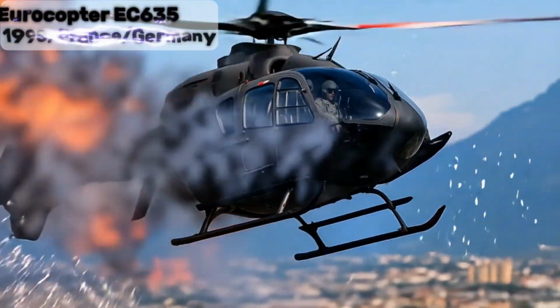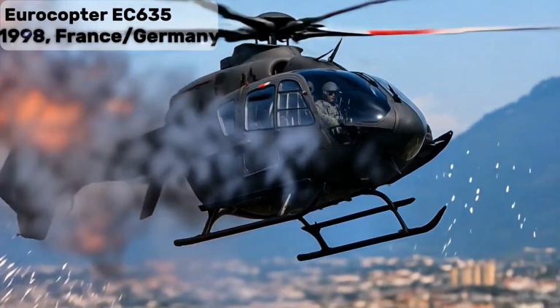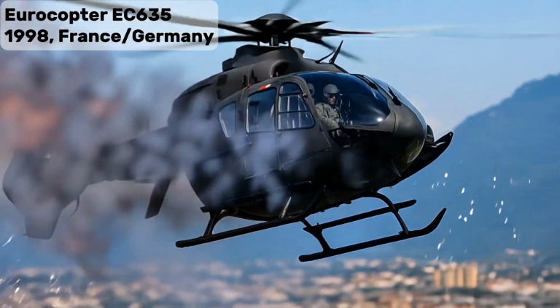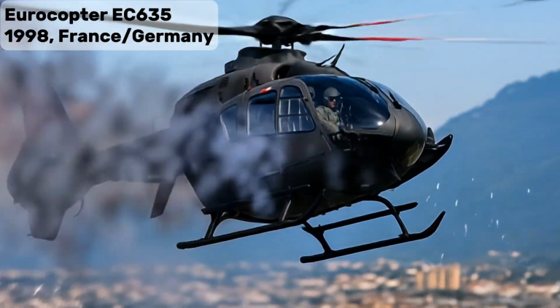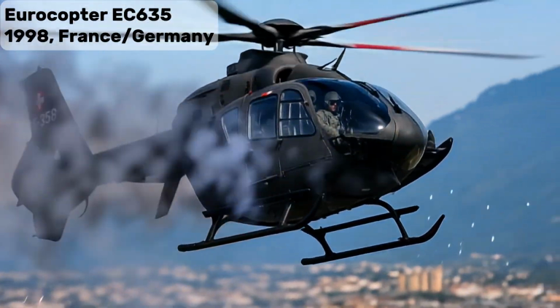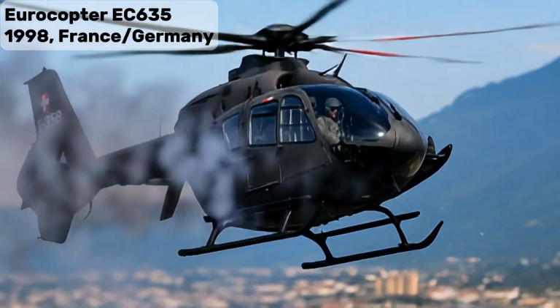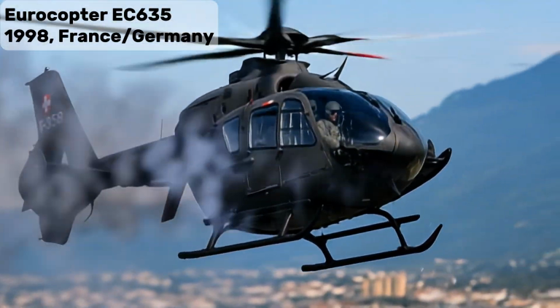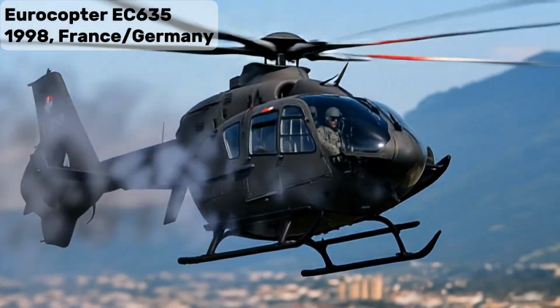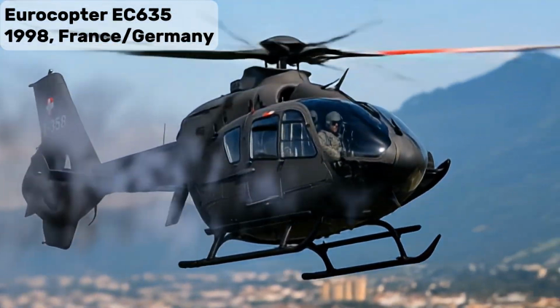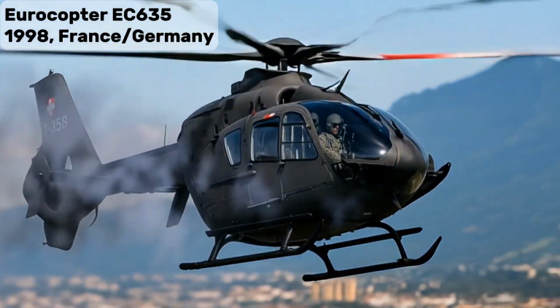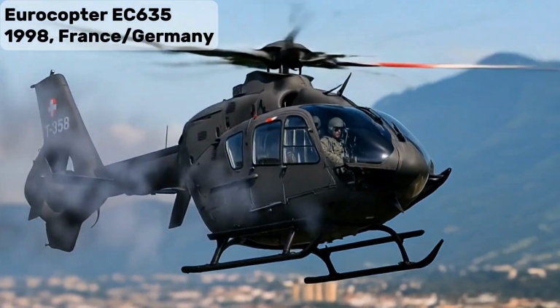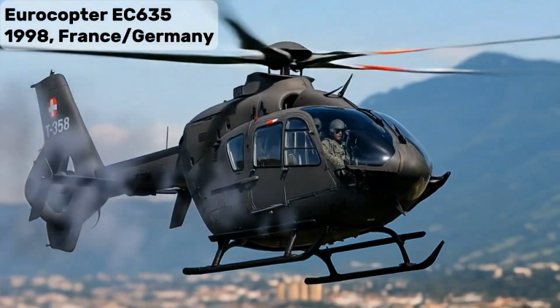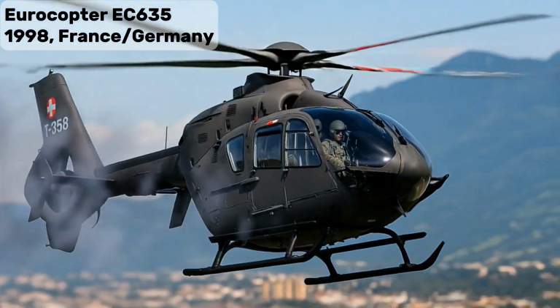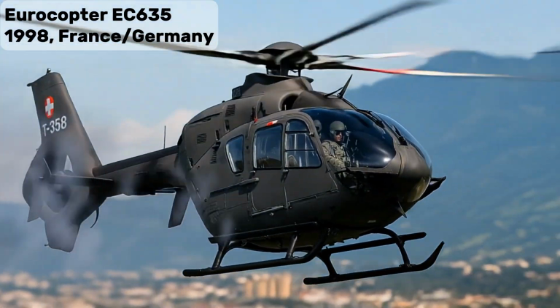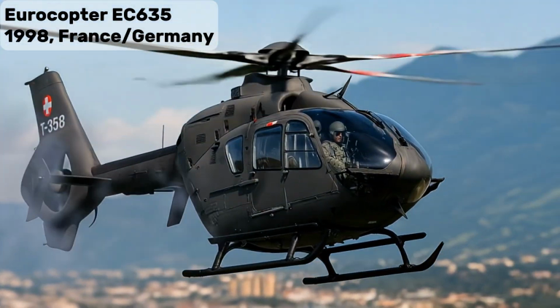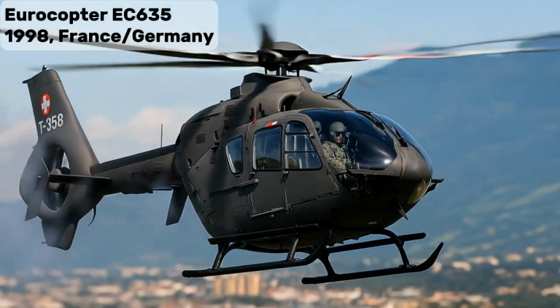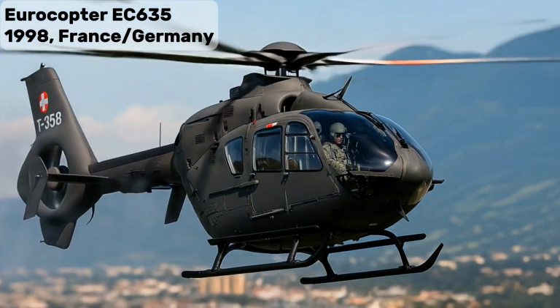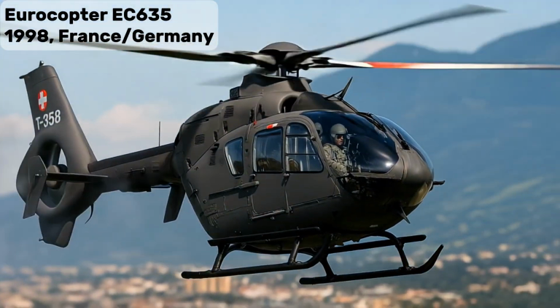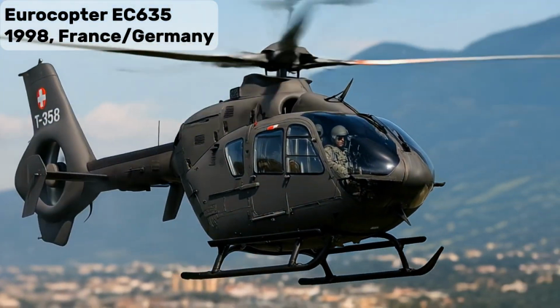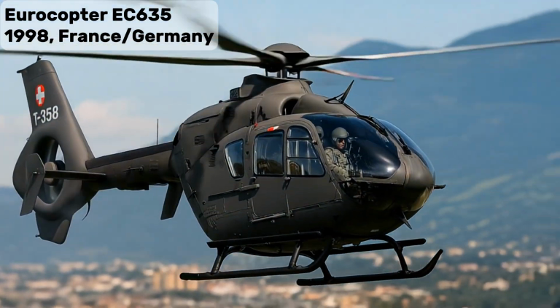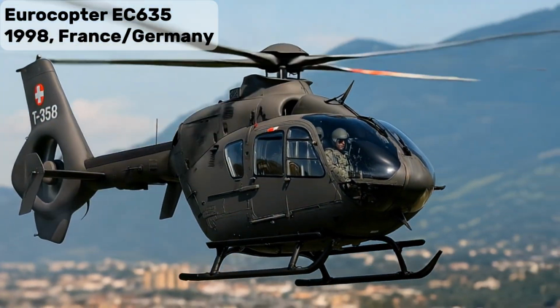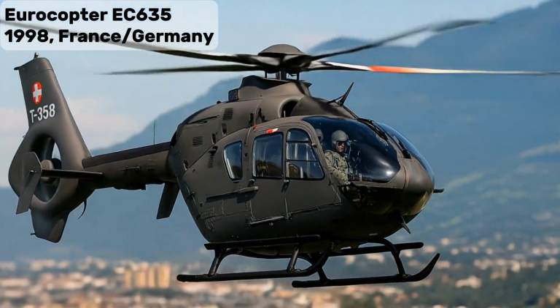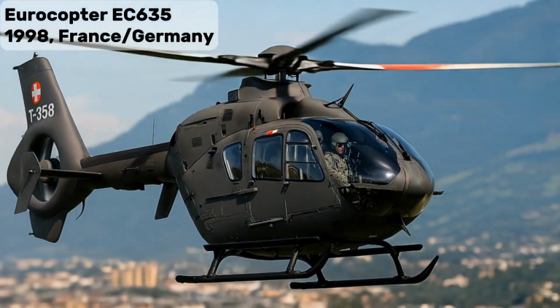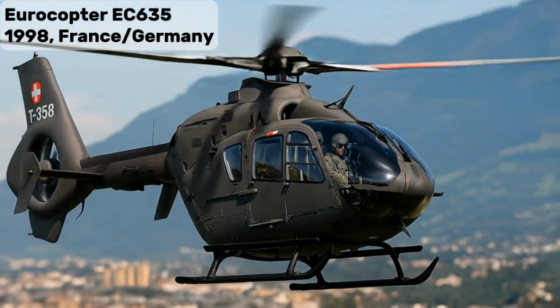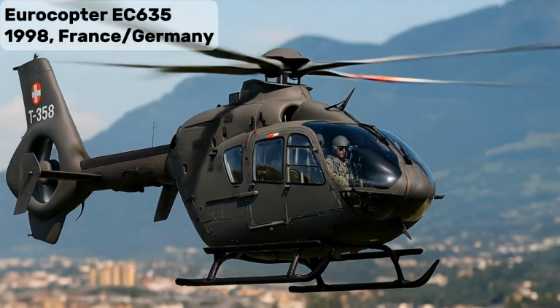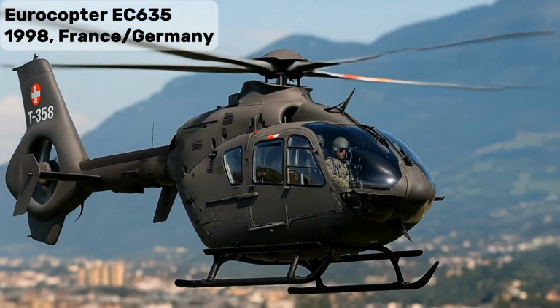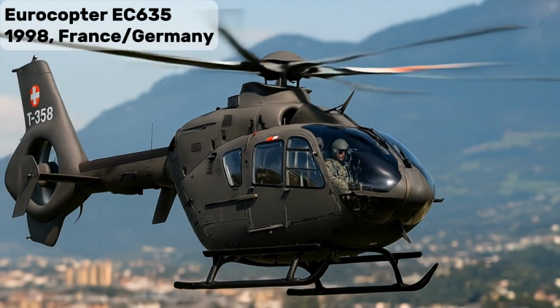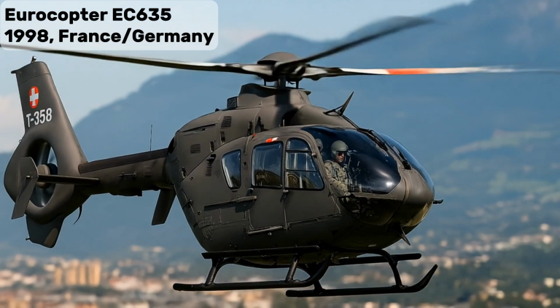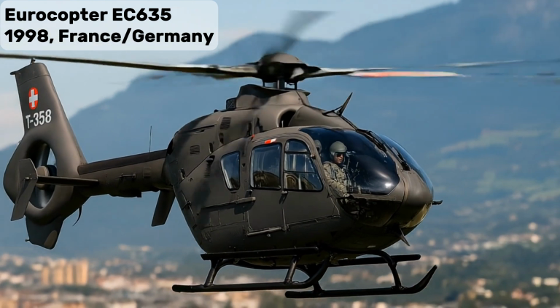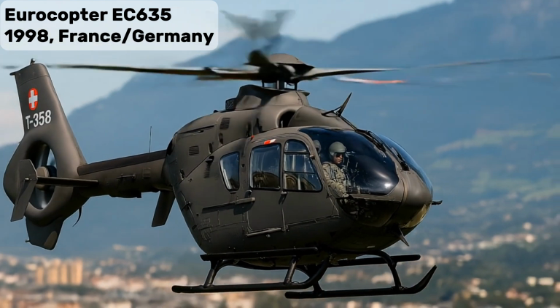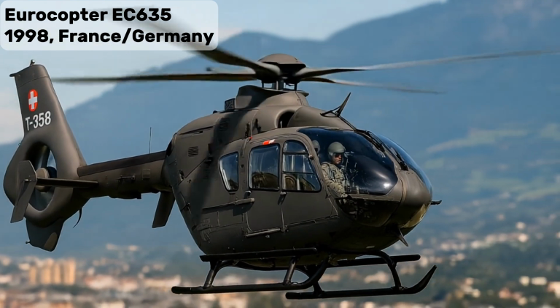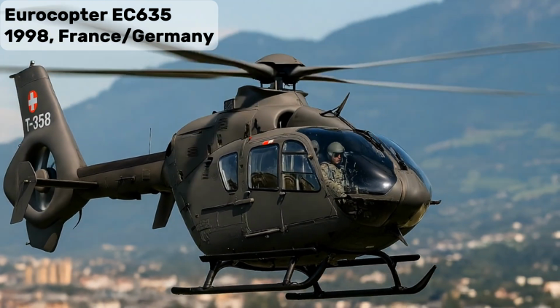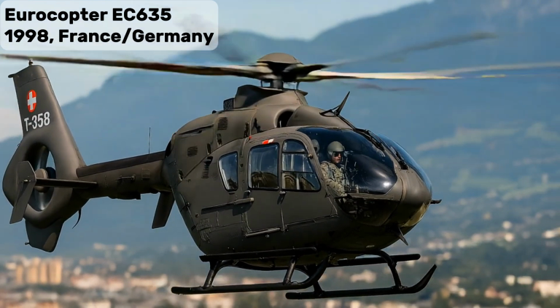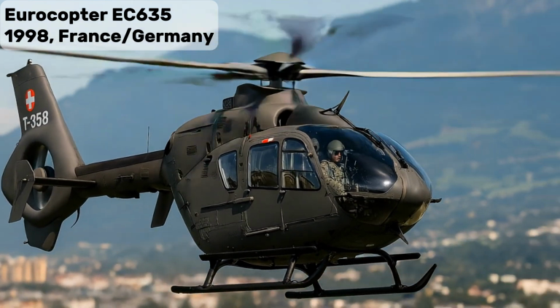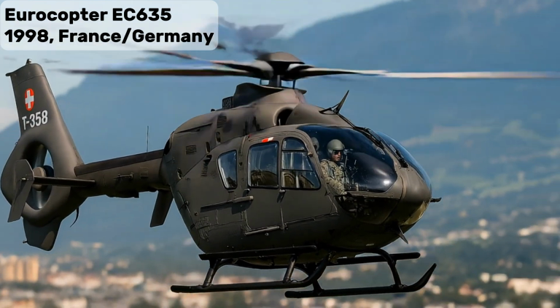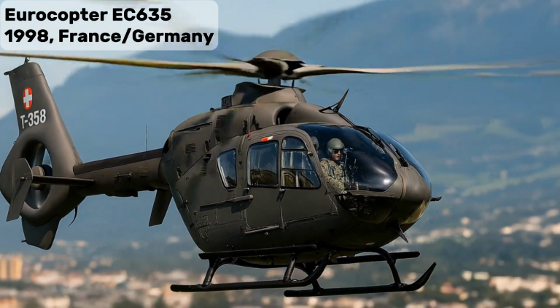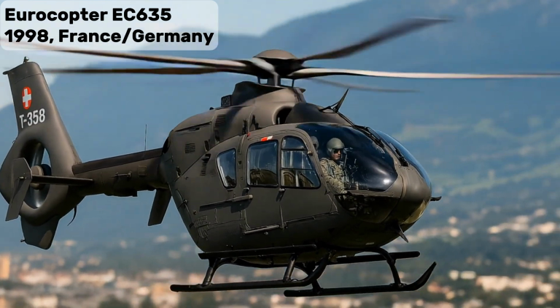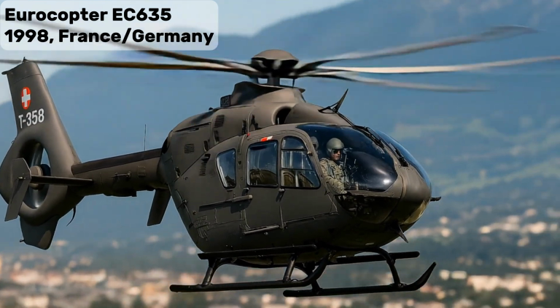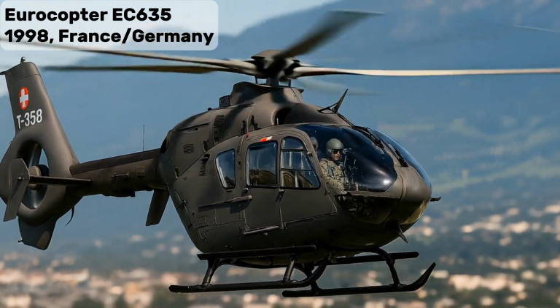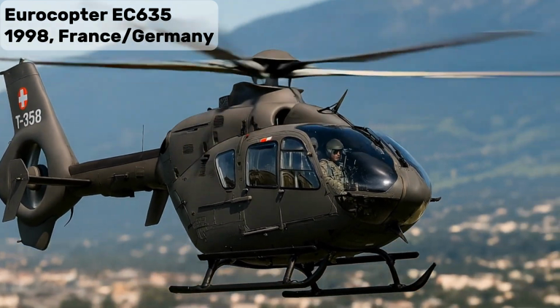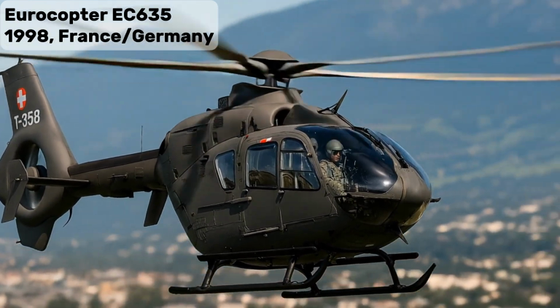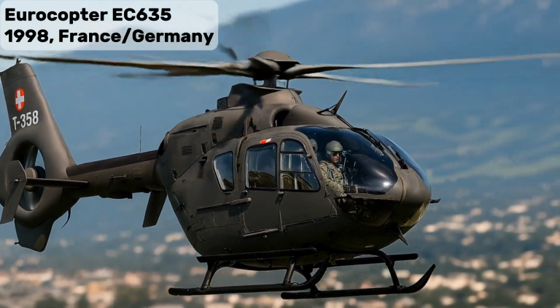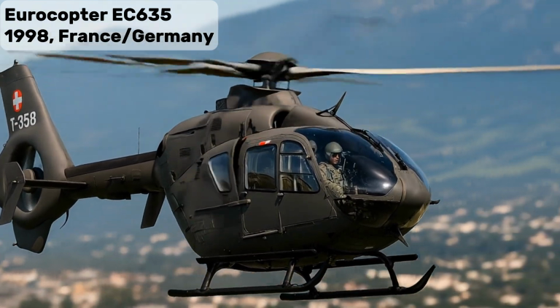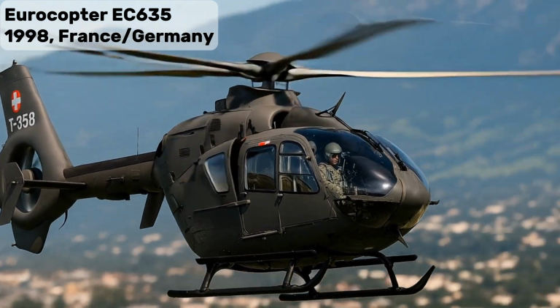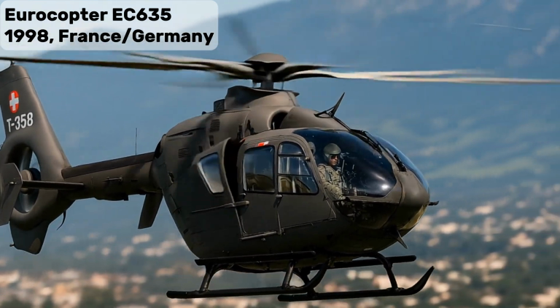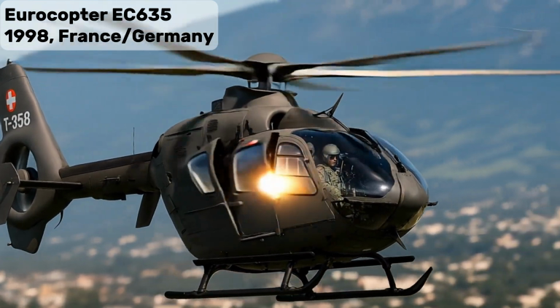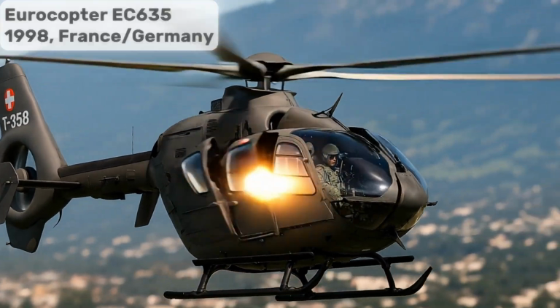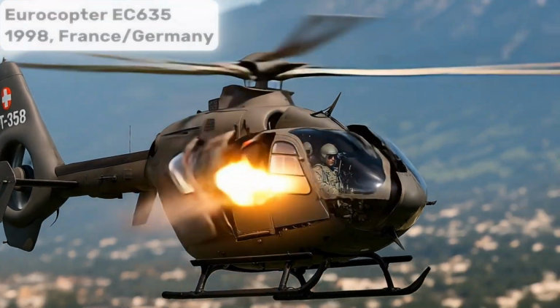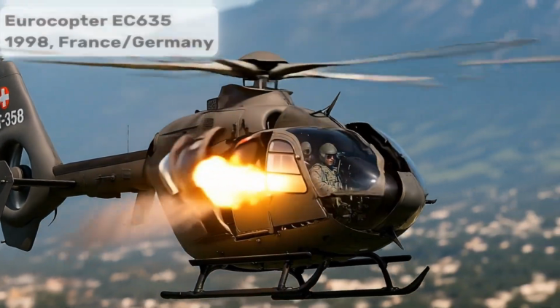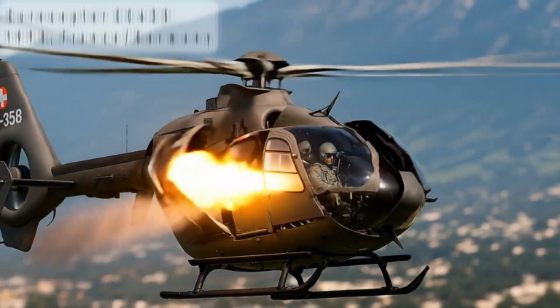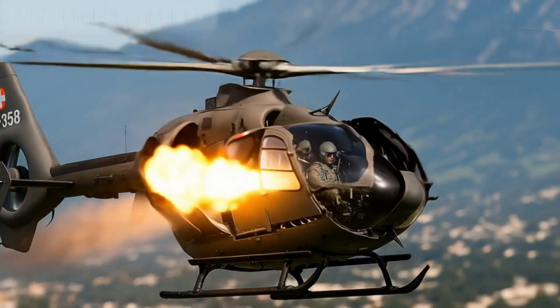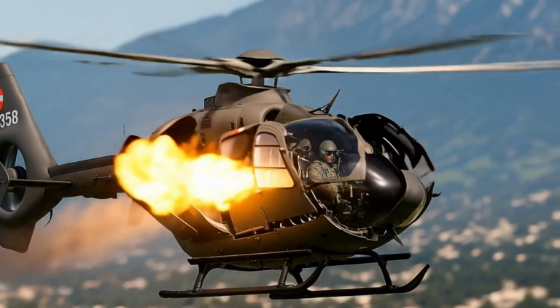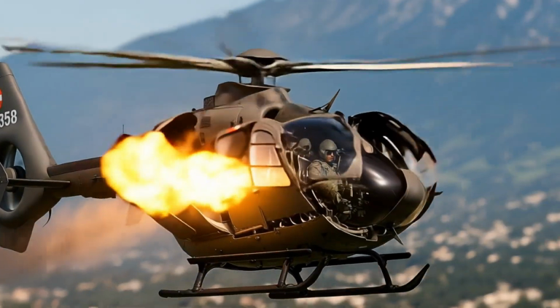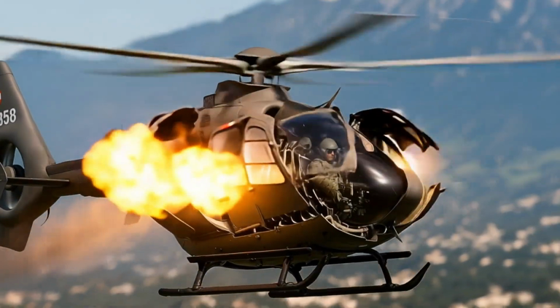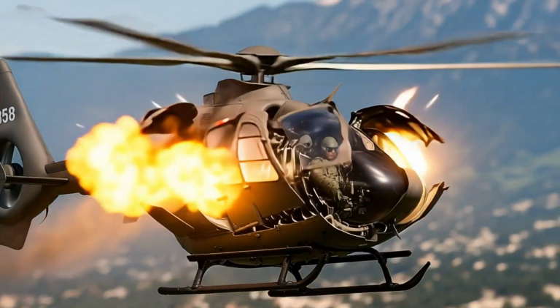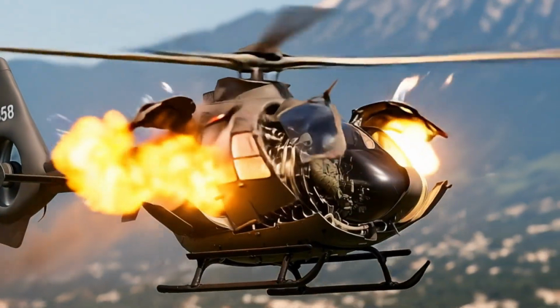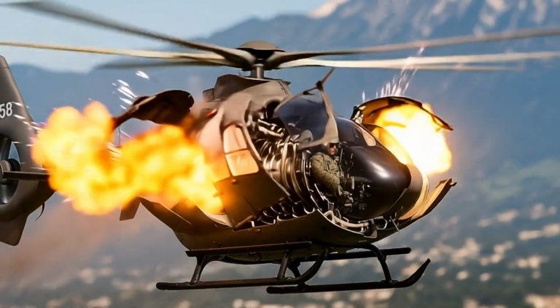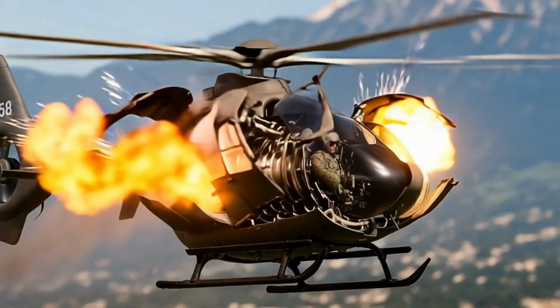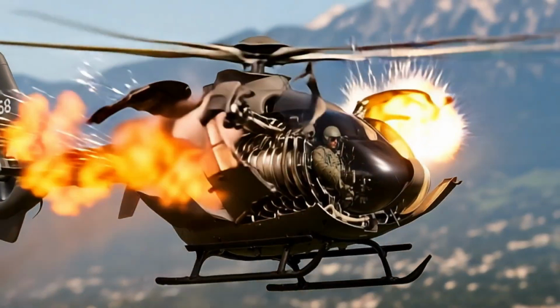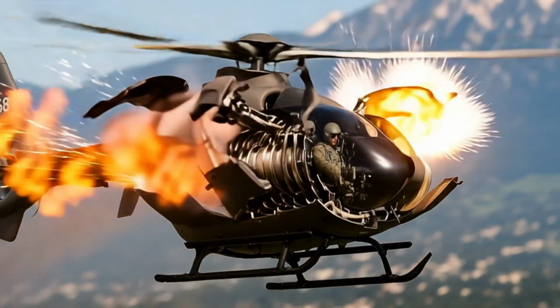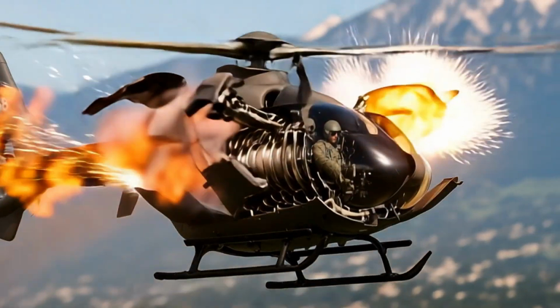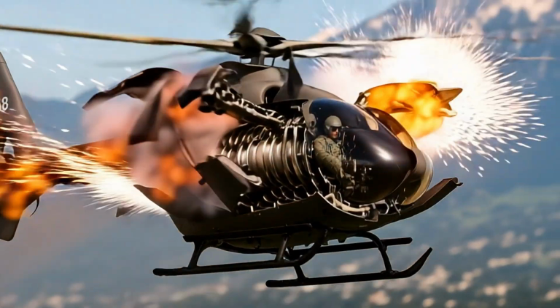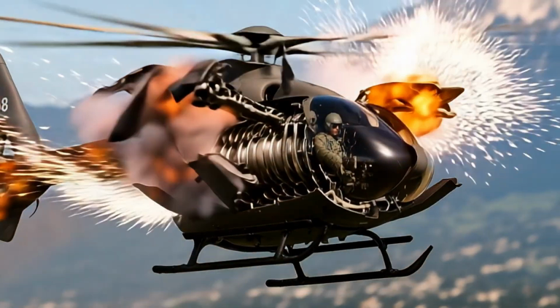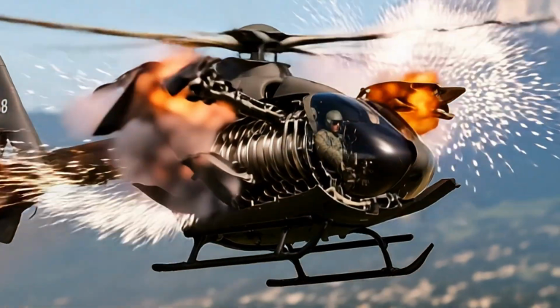Eurocopter EC-635 — Multi-Role Light Attack Platform, also supports troop transport and medevac.